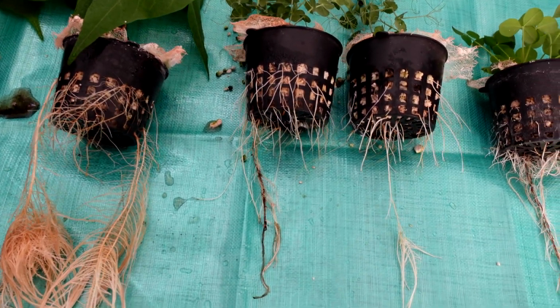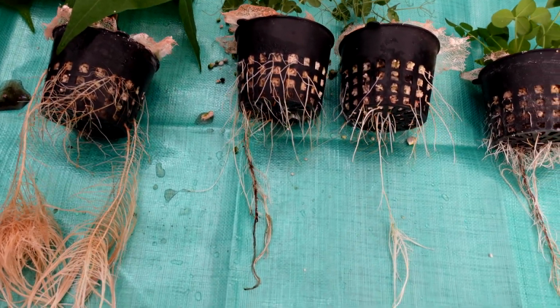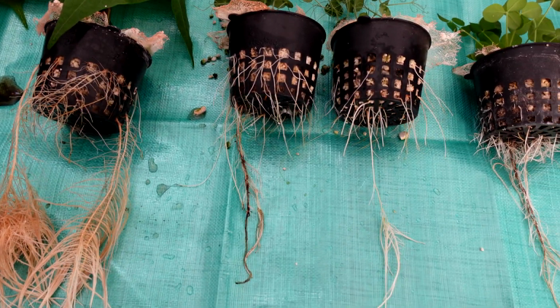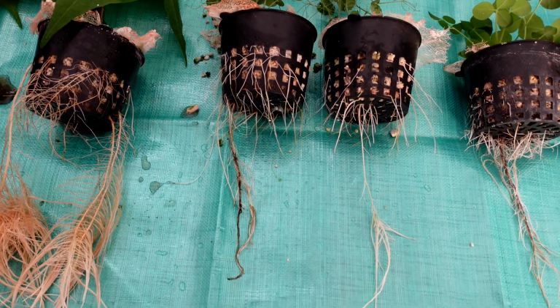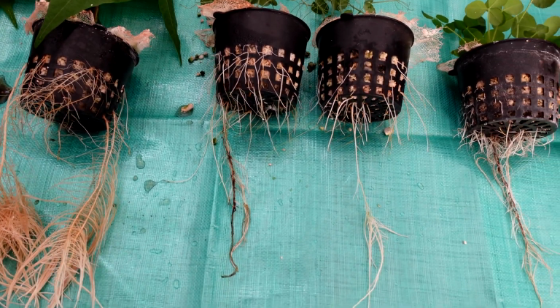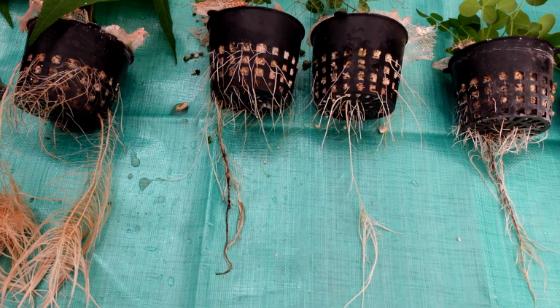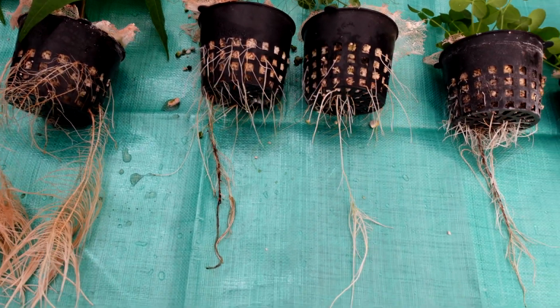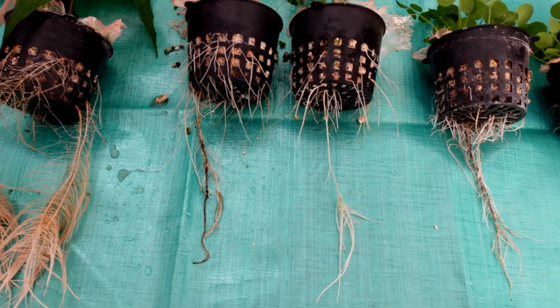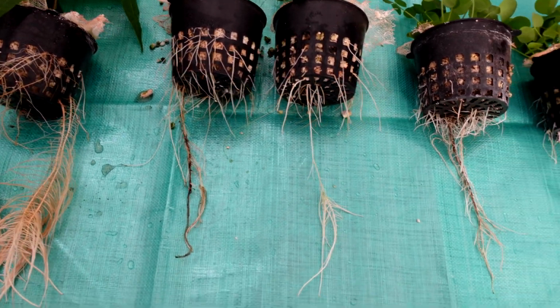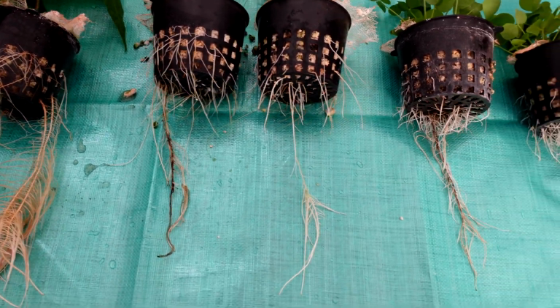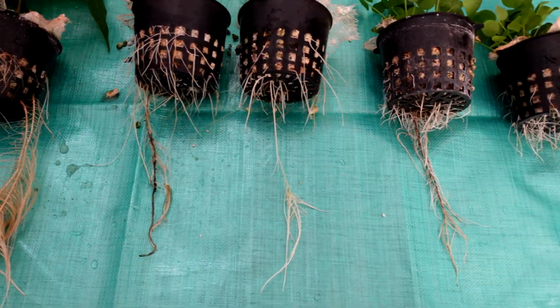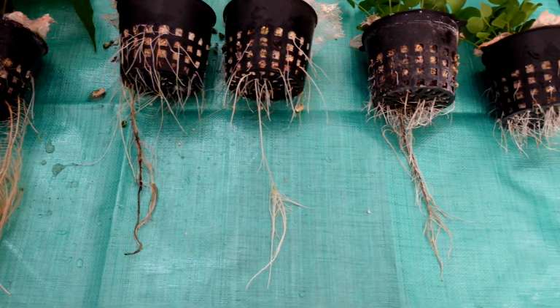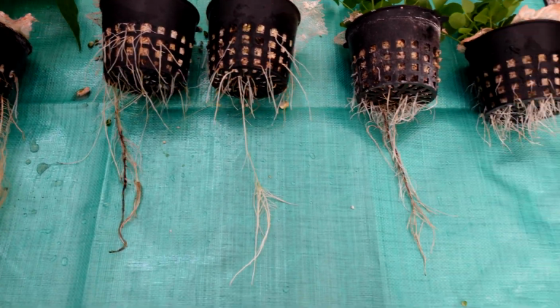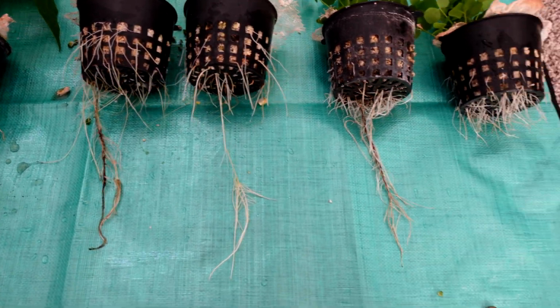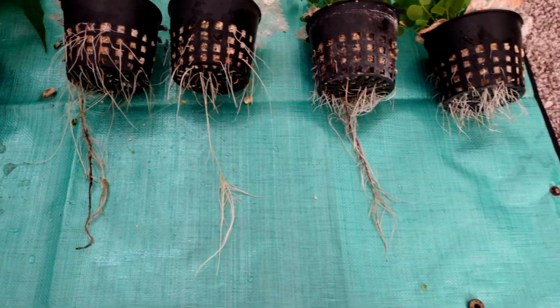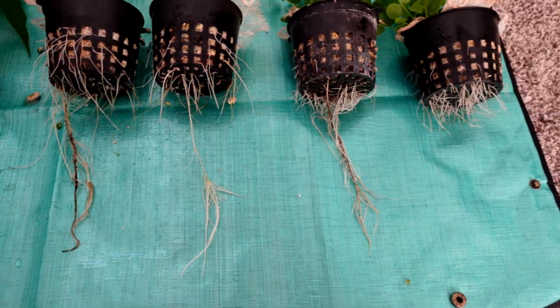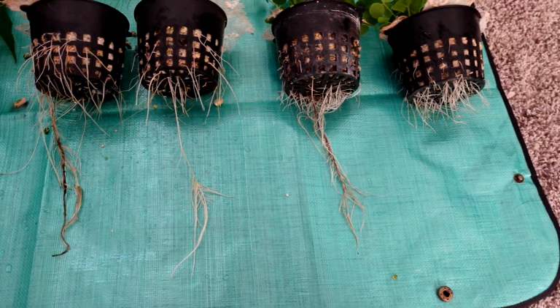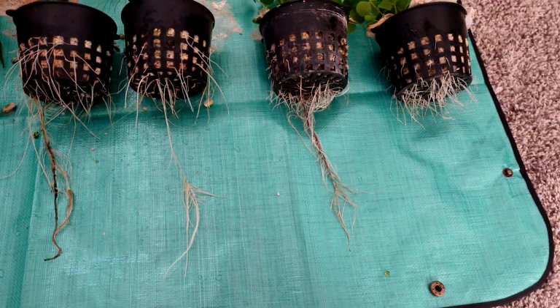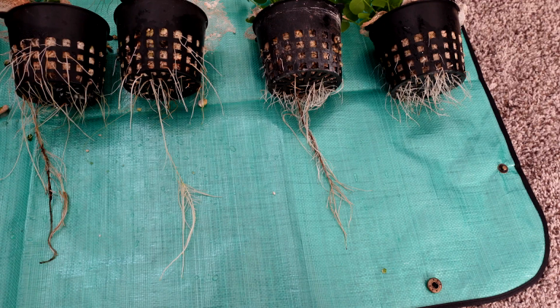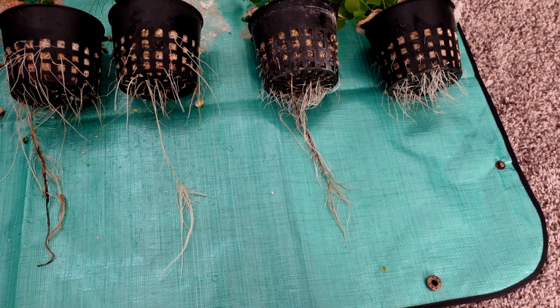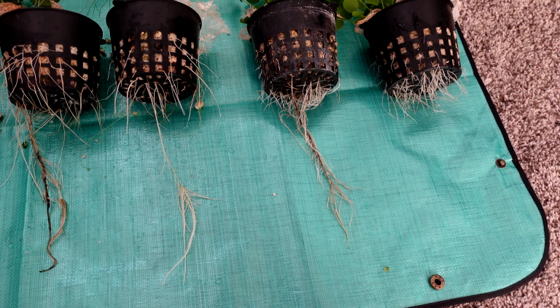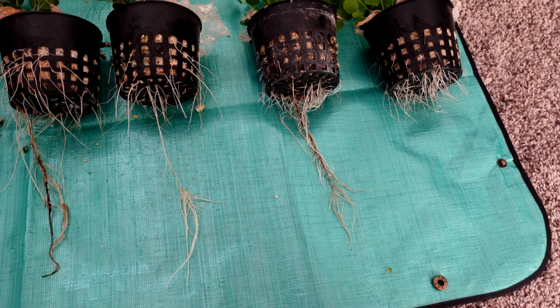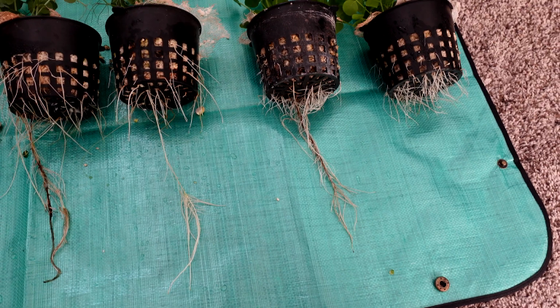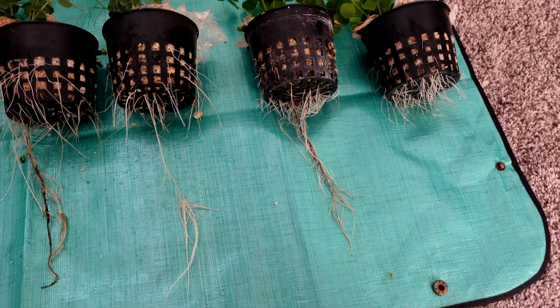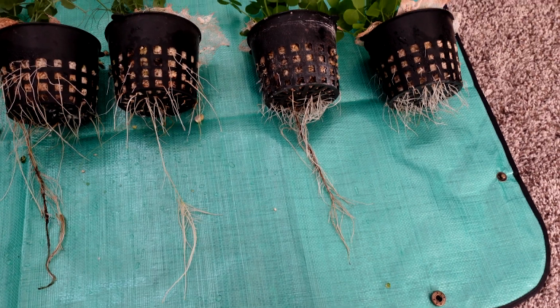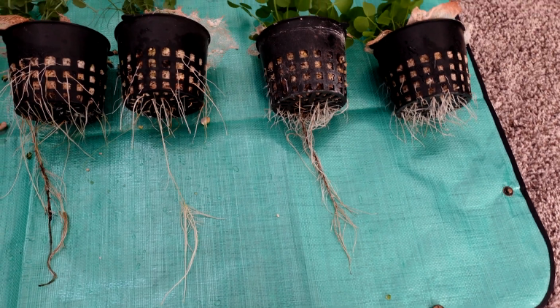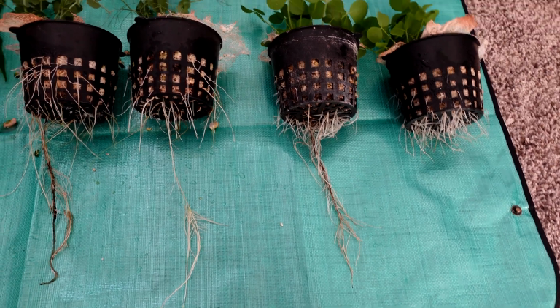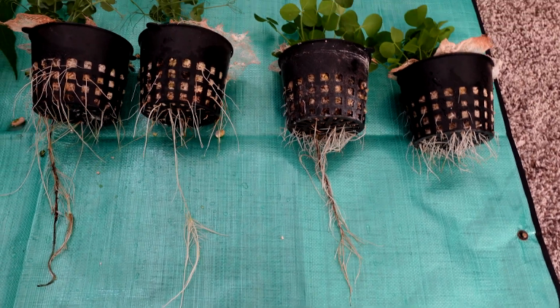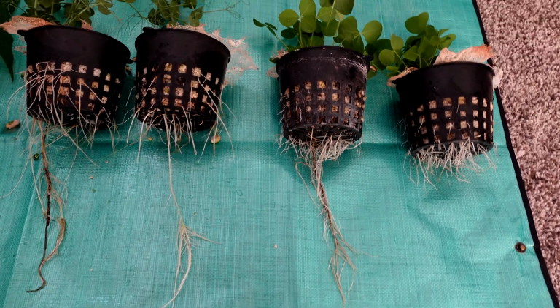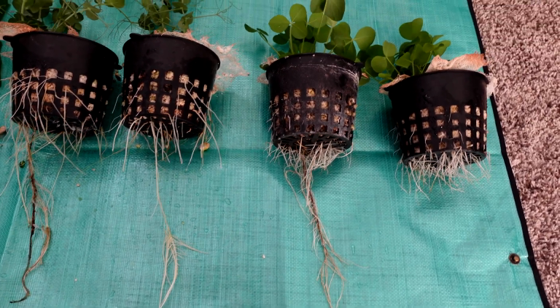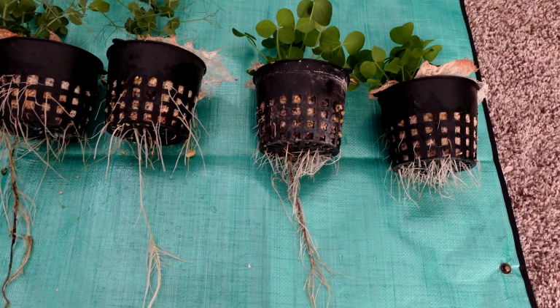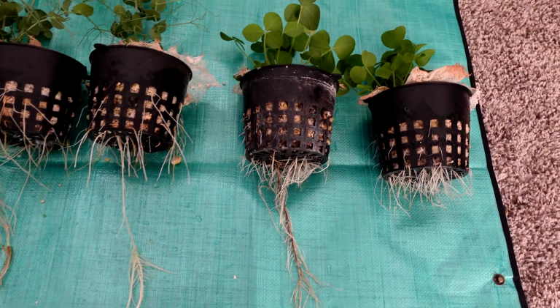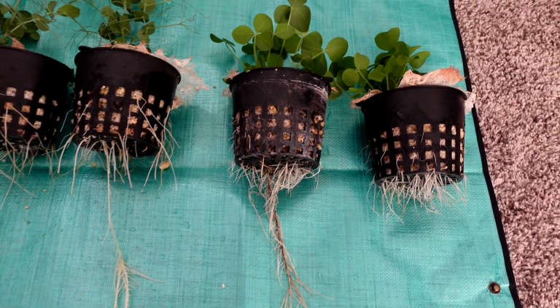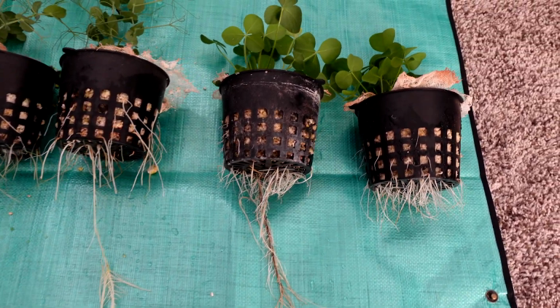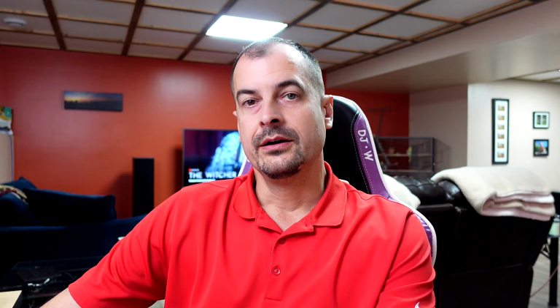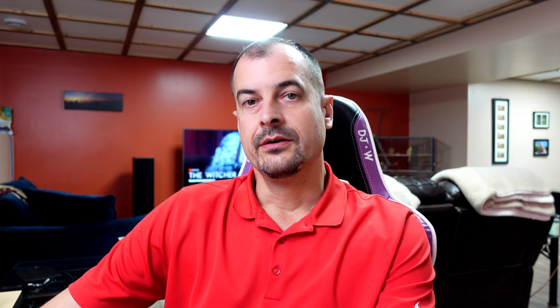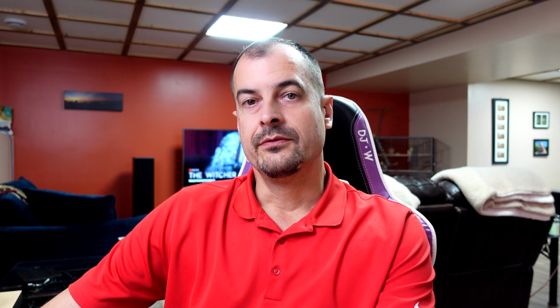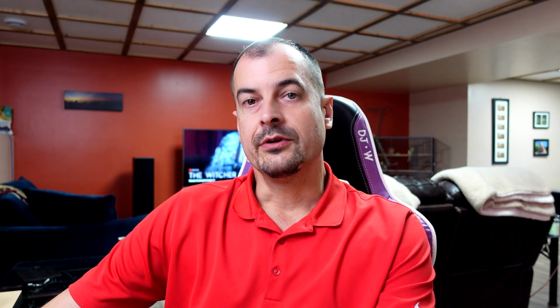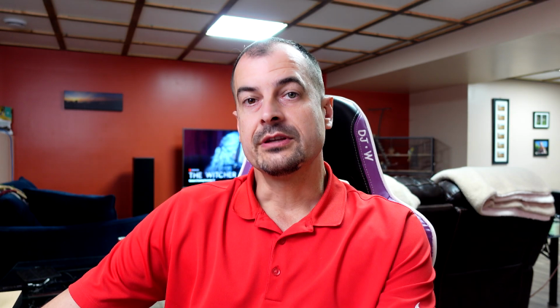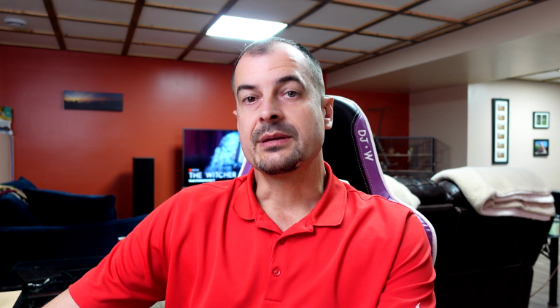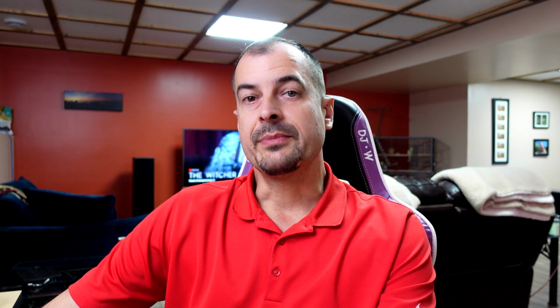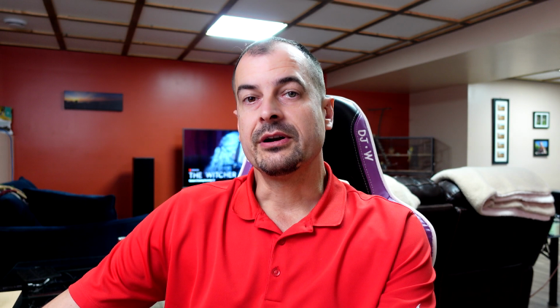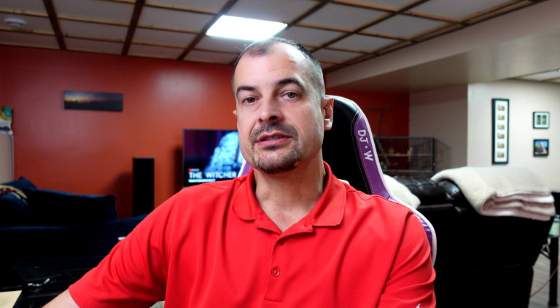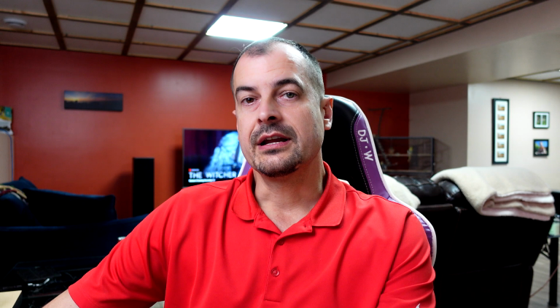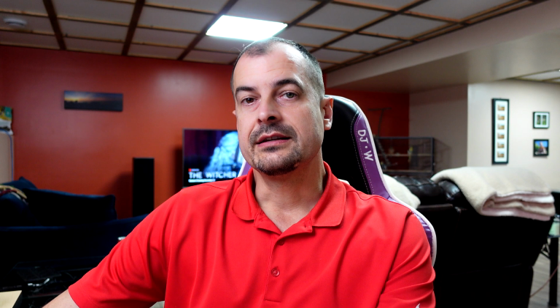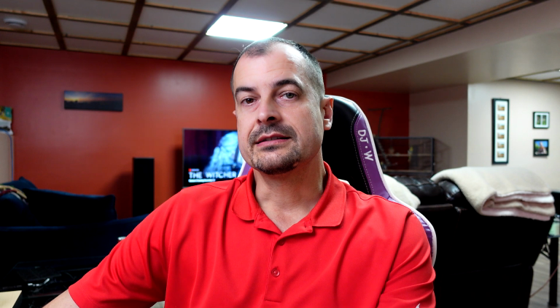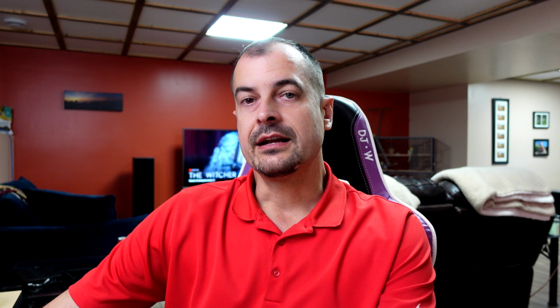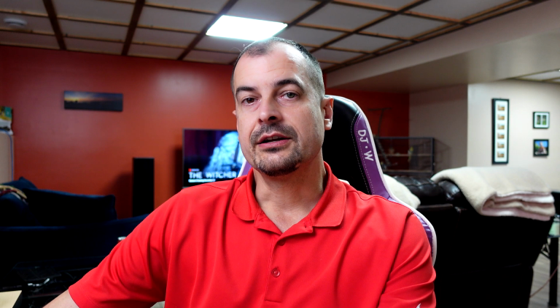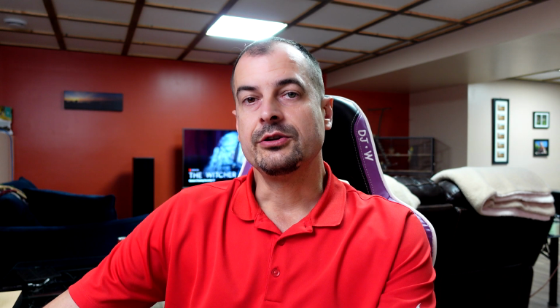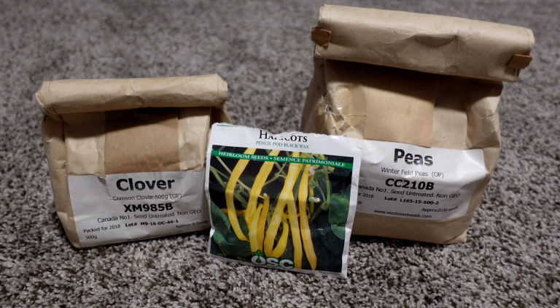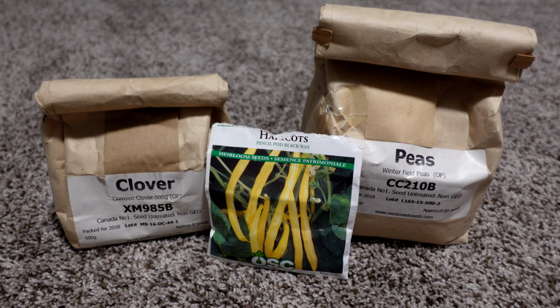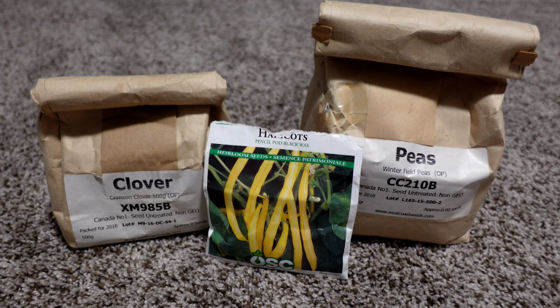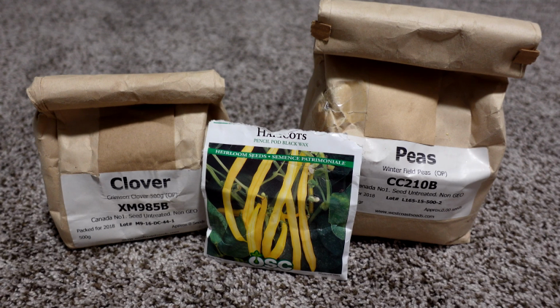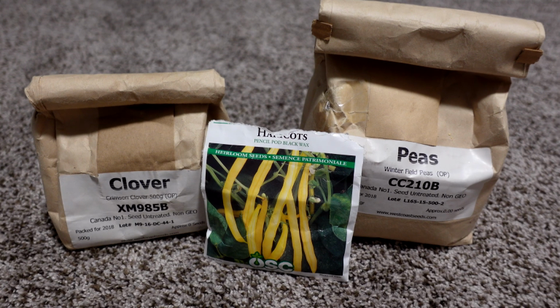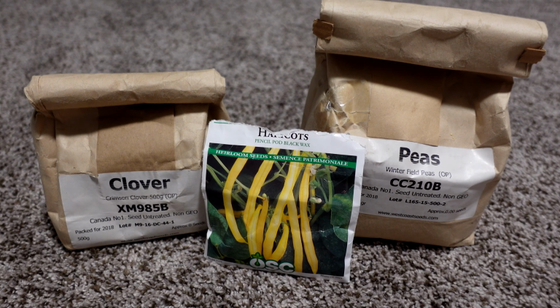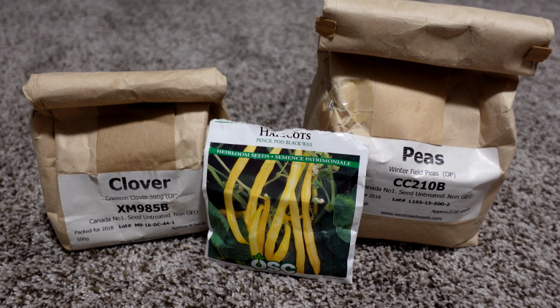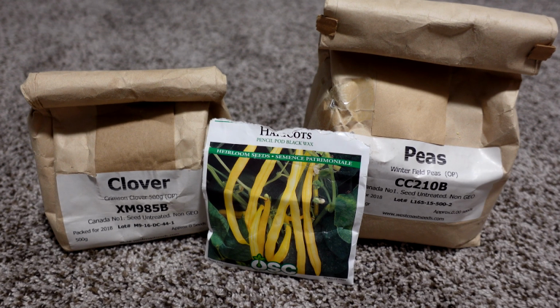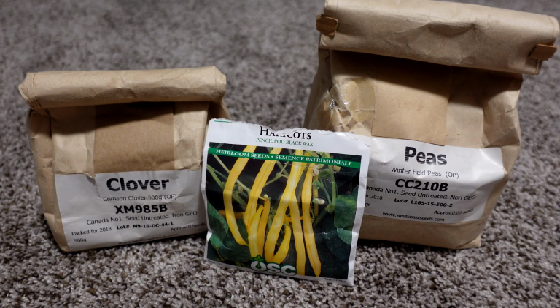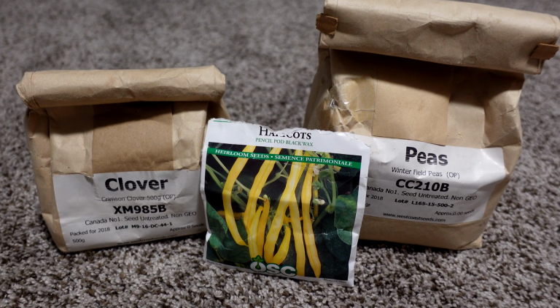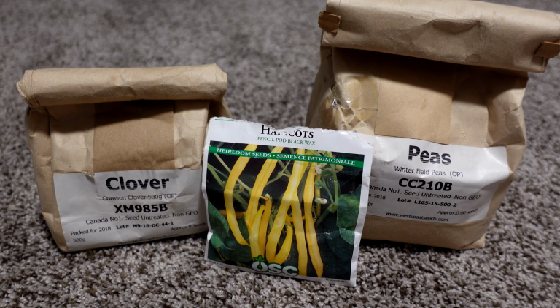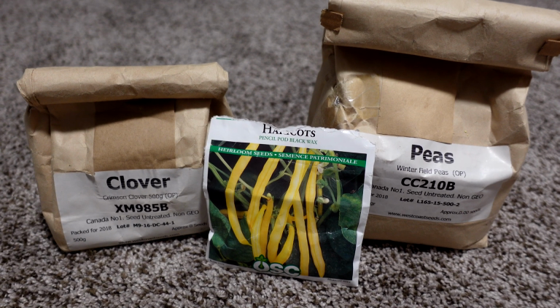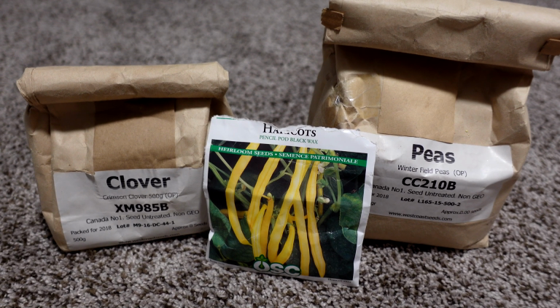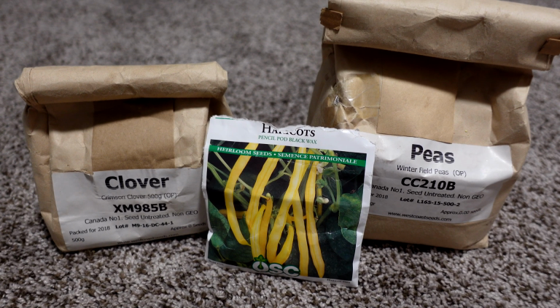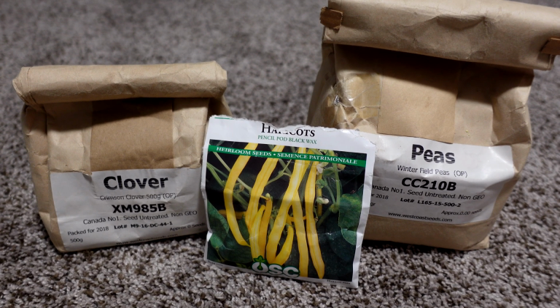Let me know which one you think is best in the comments below. For this comparison I decided to use clover, beans, and peas.